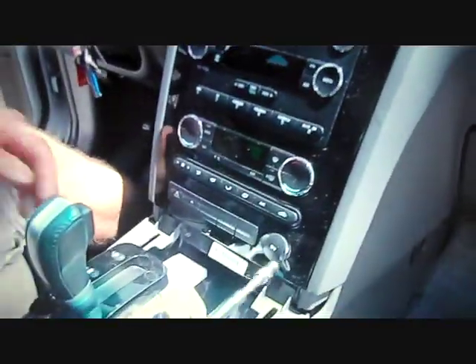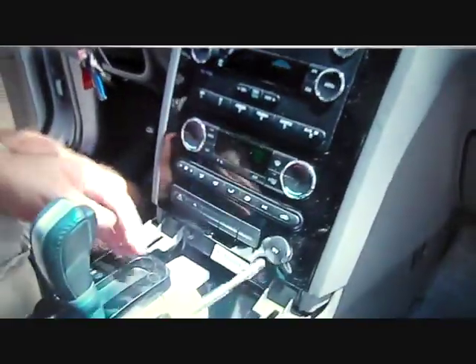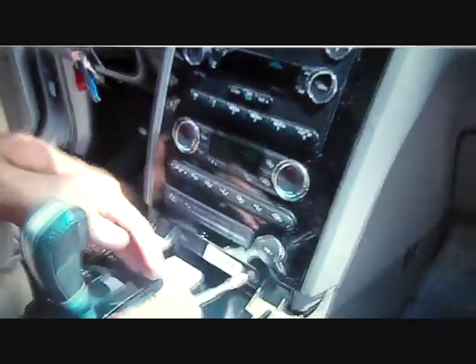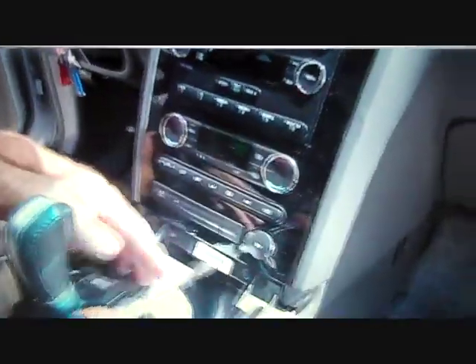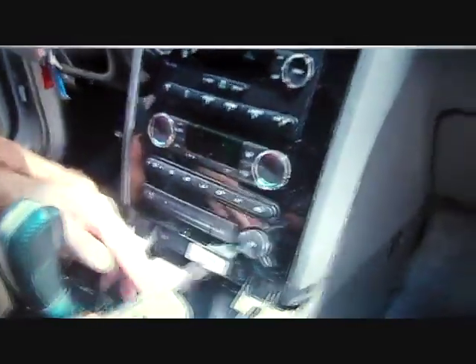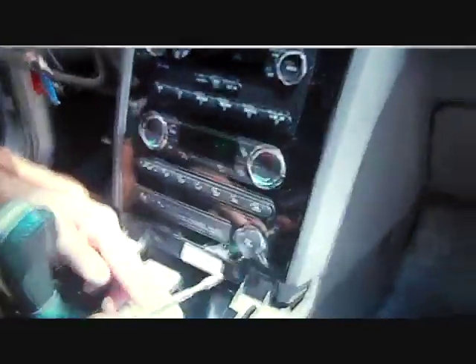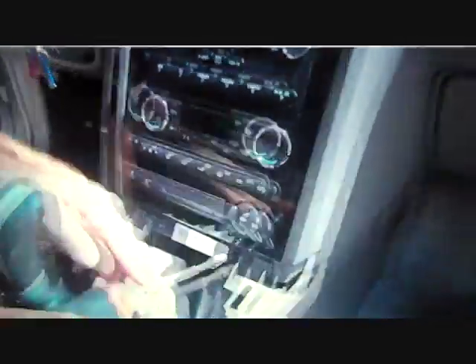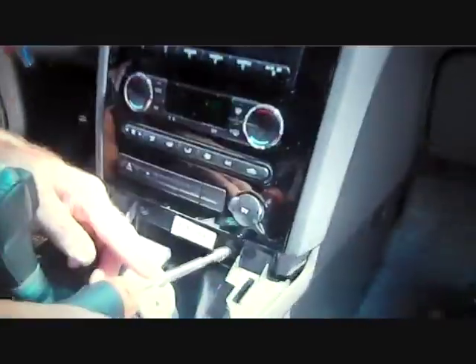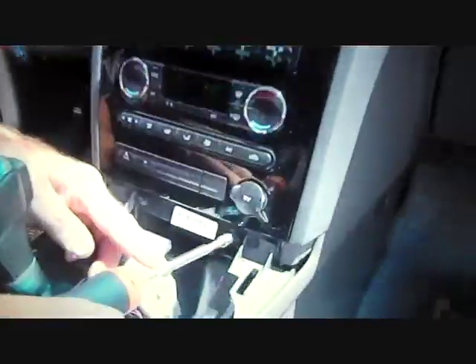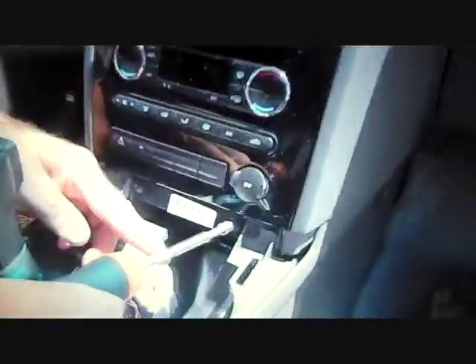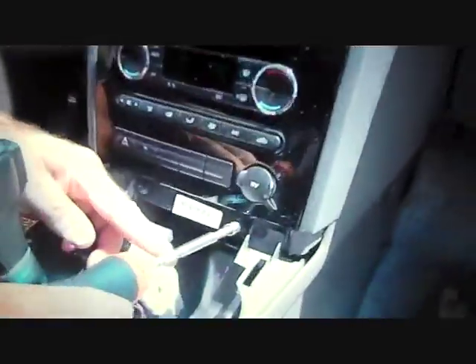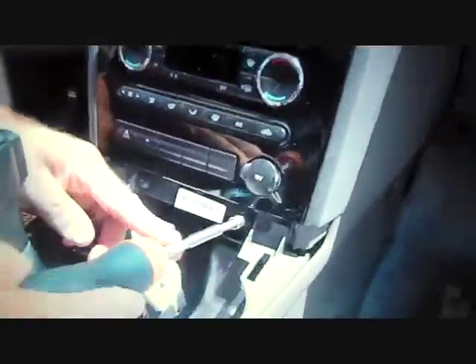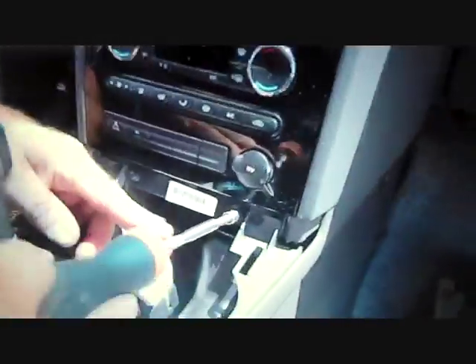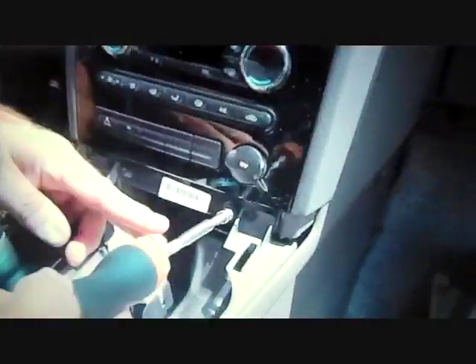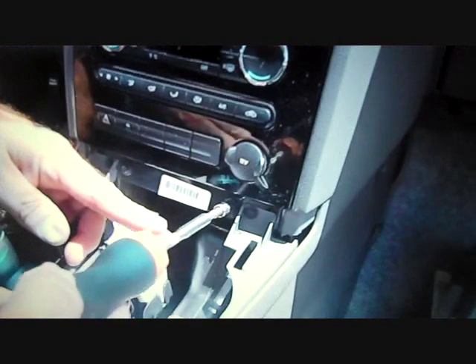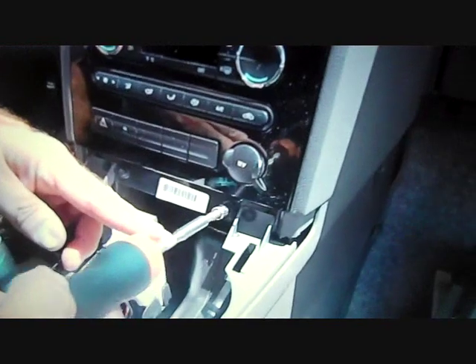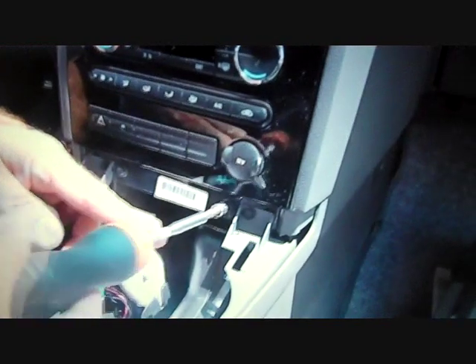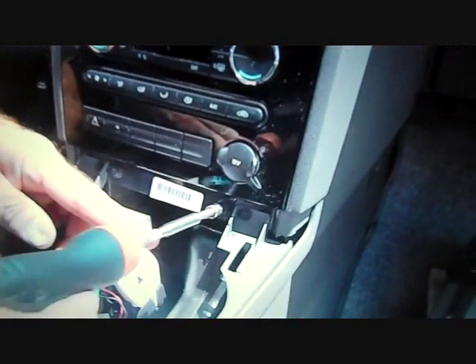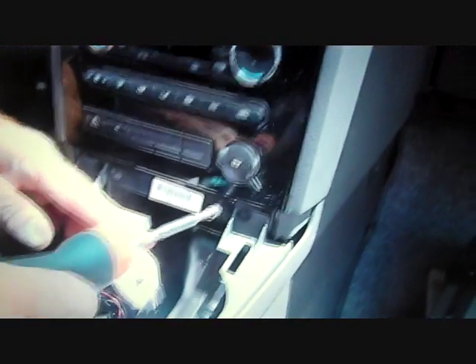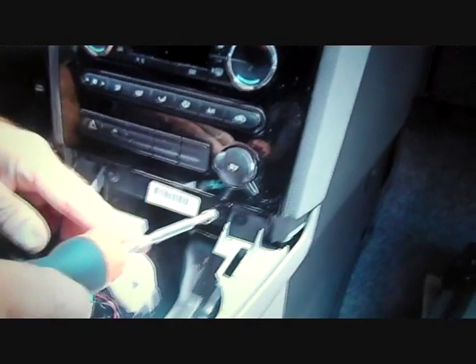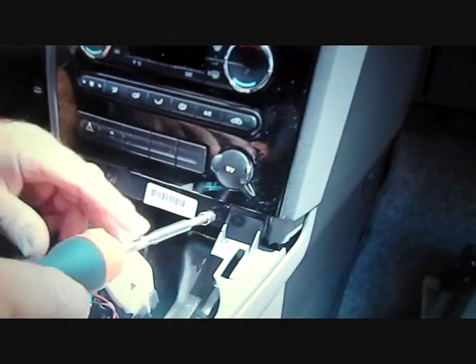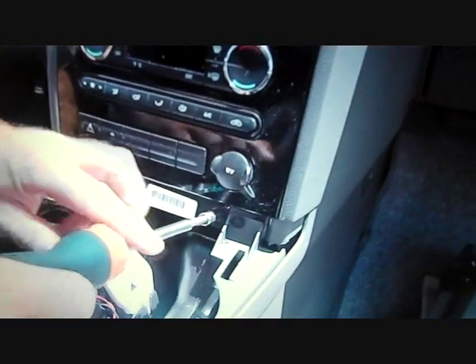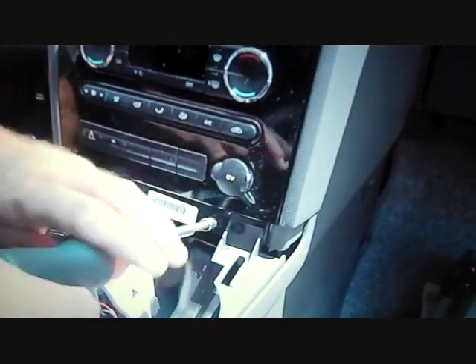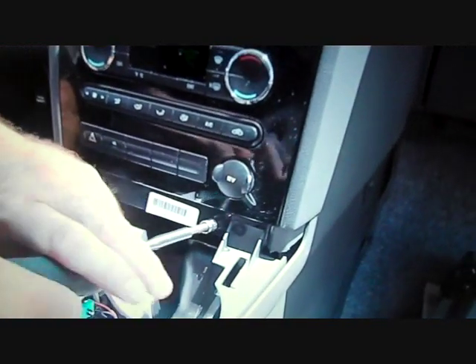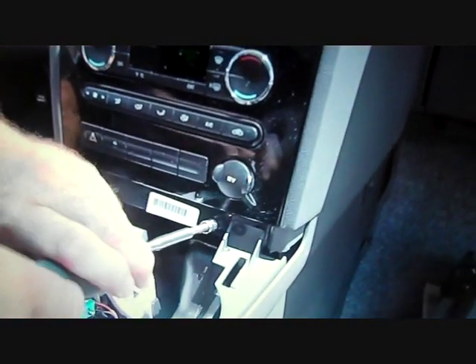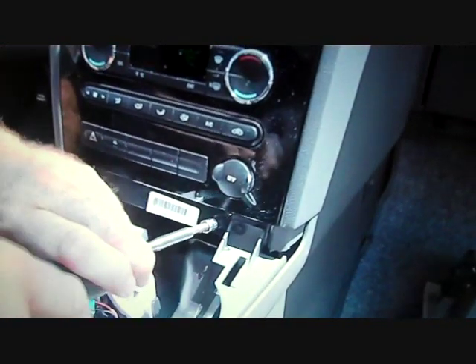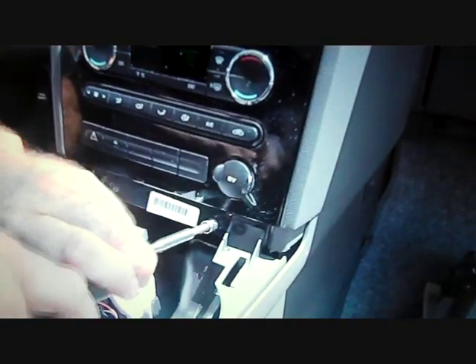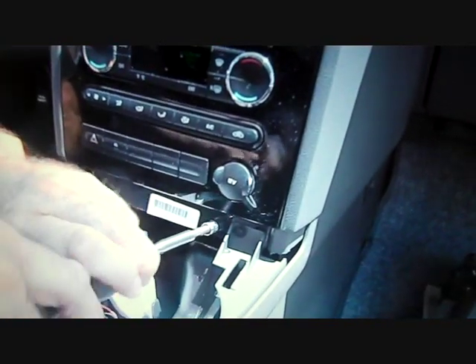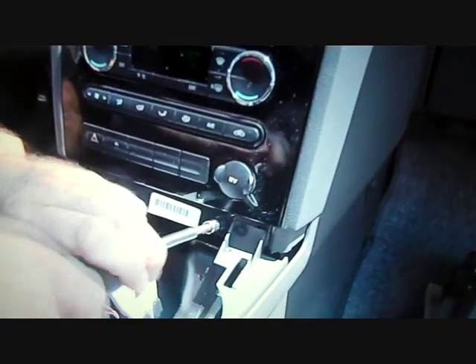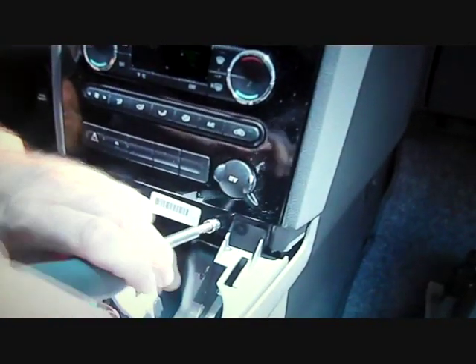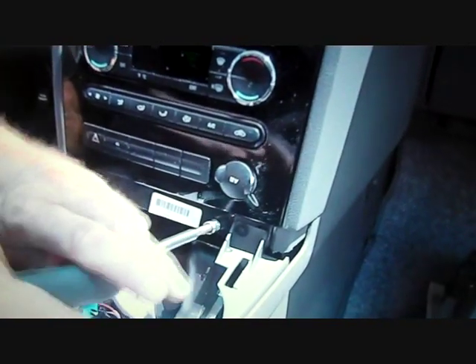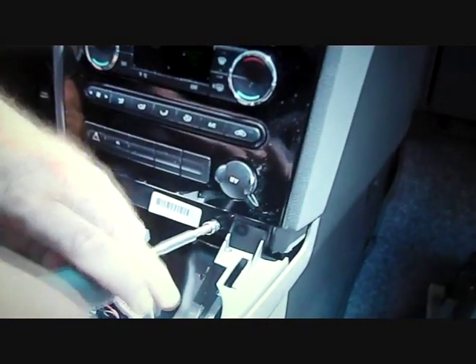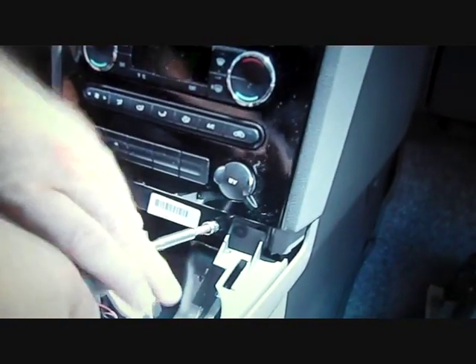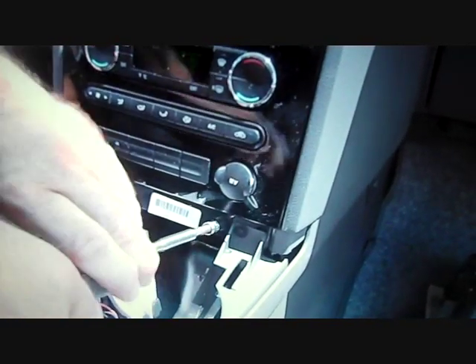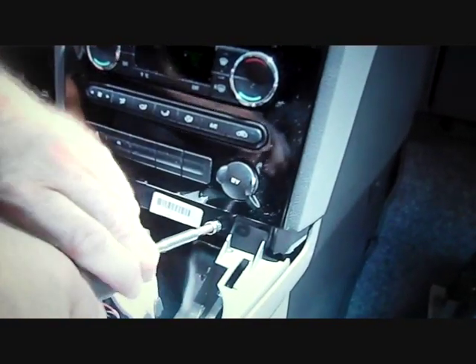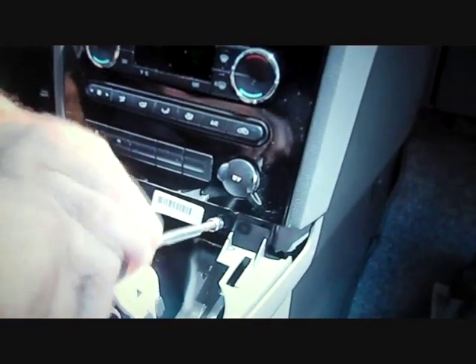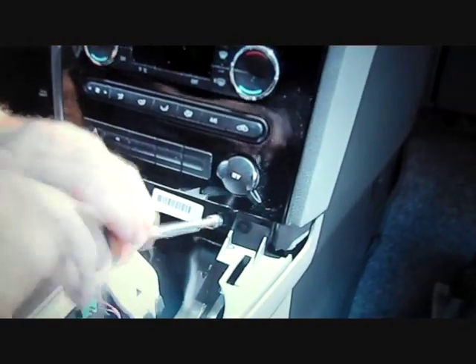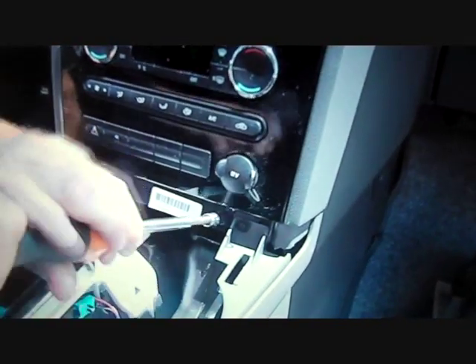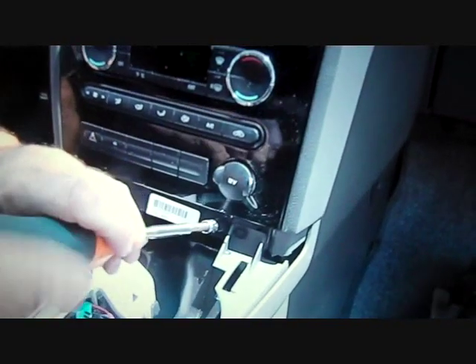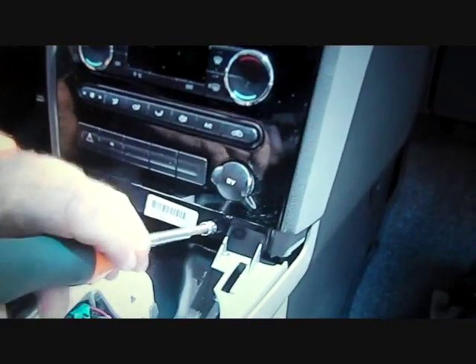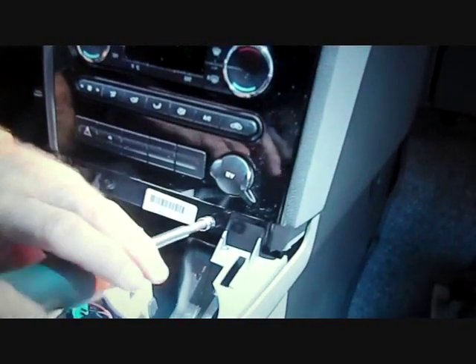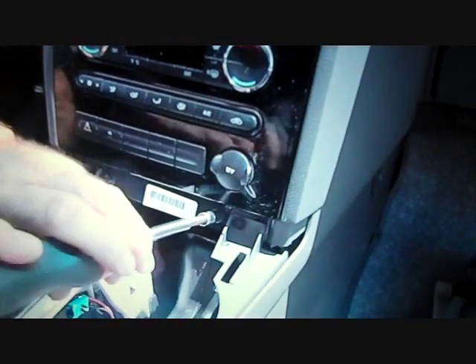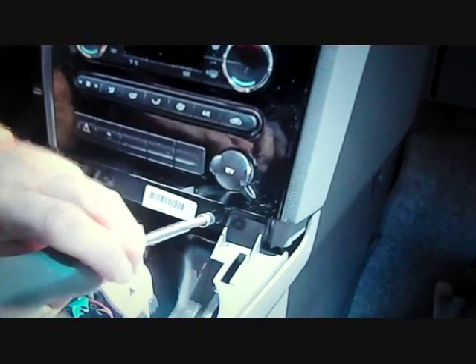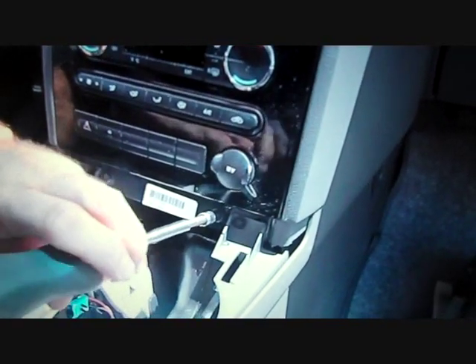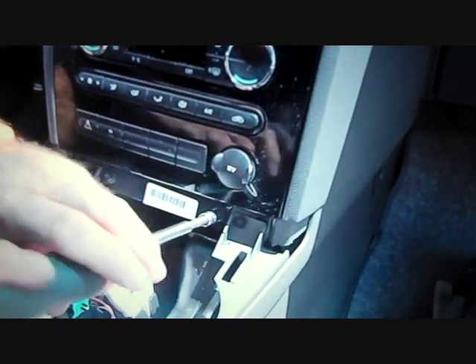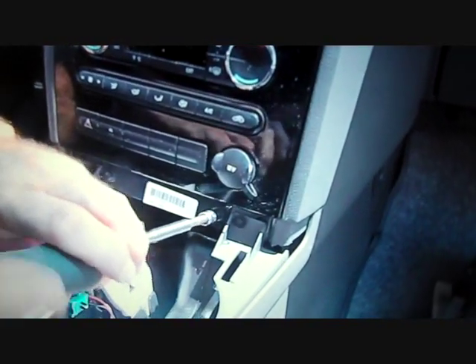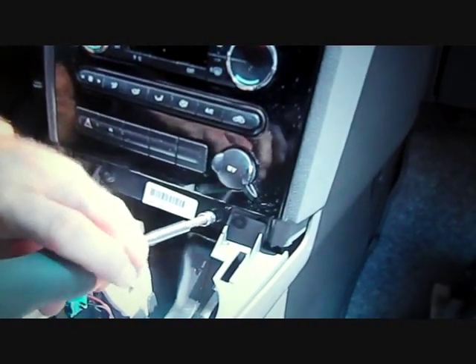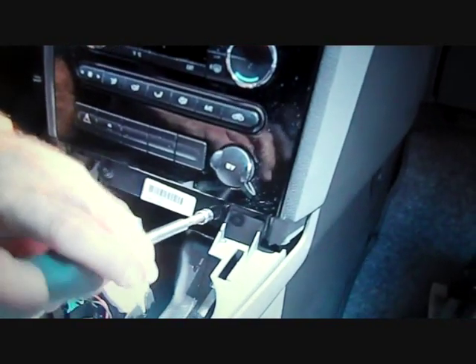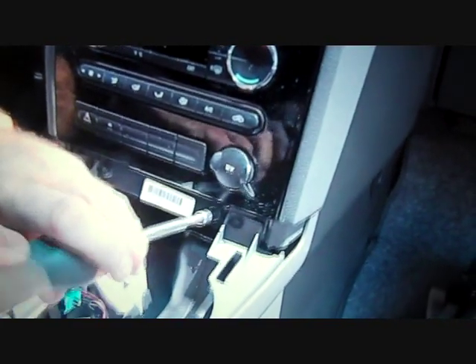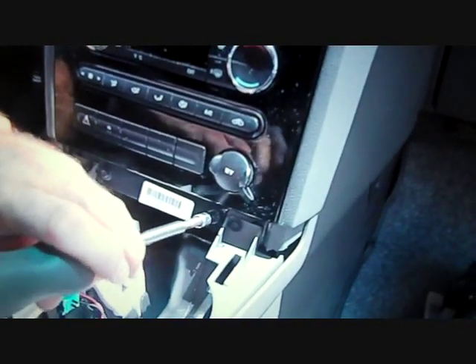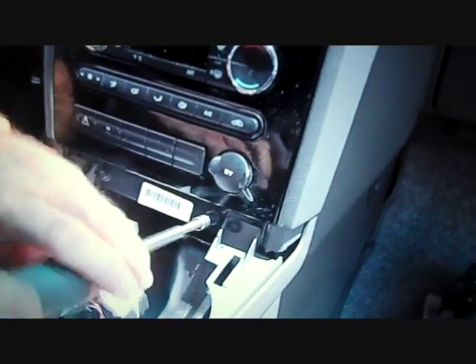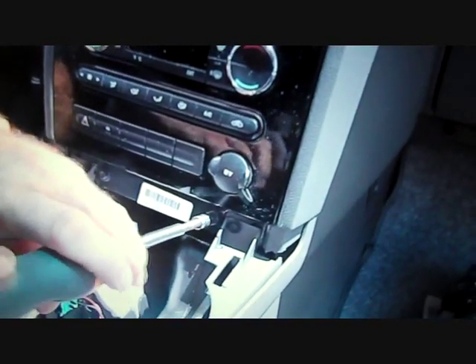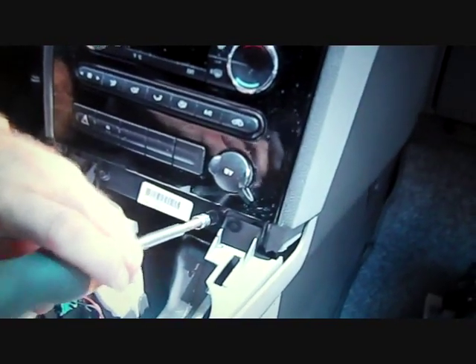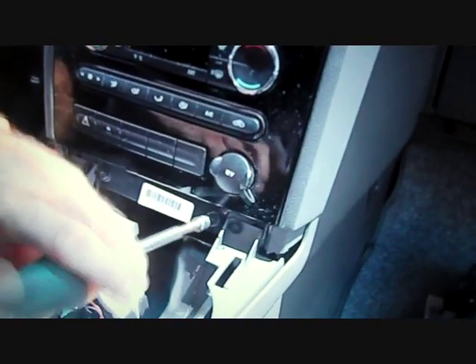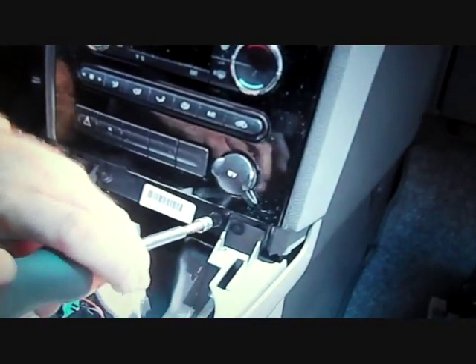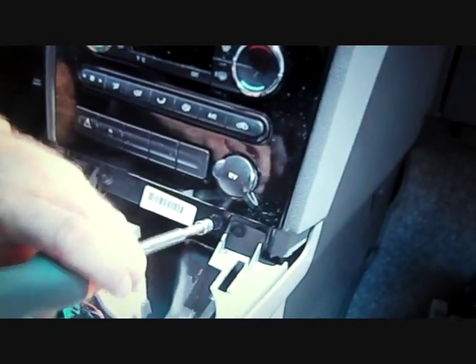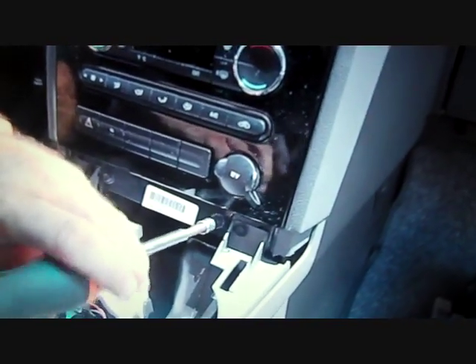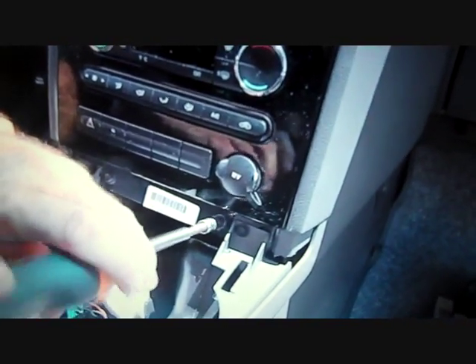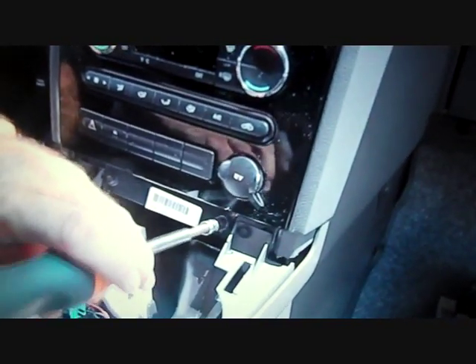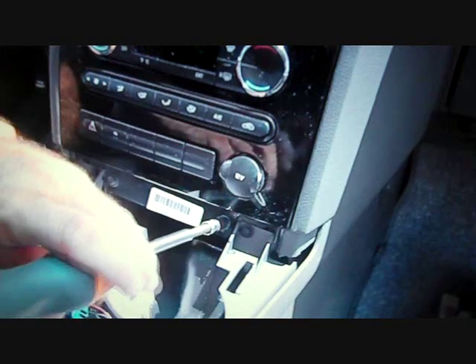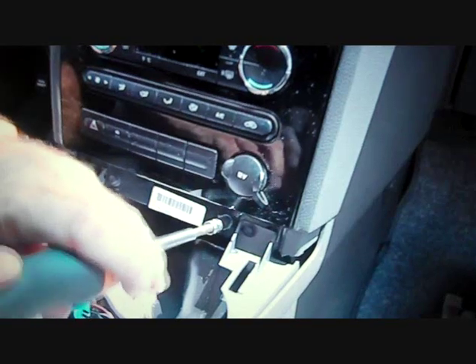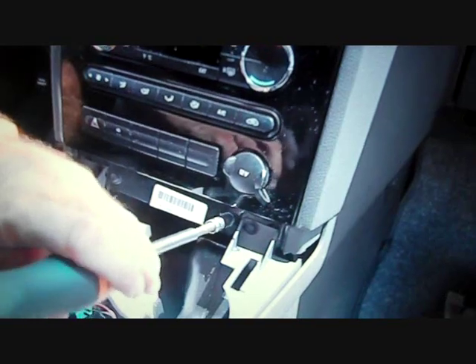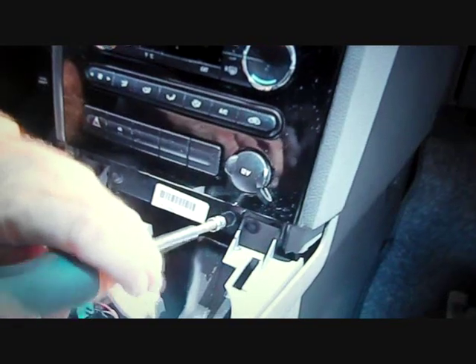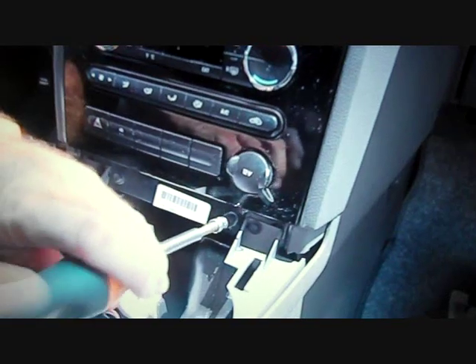Remove two 7mm bolts exposed from removing the lower panel — the inside screws.